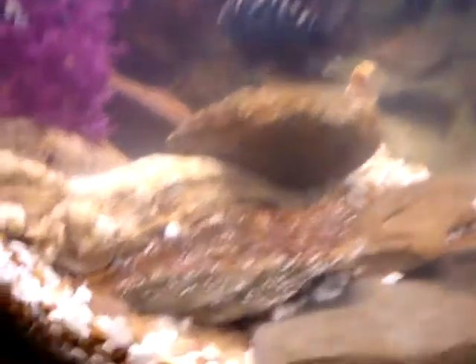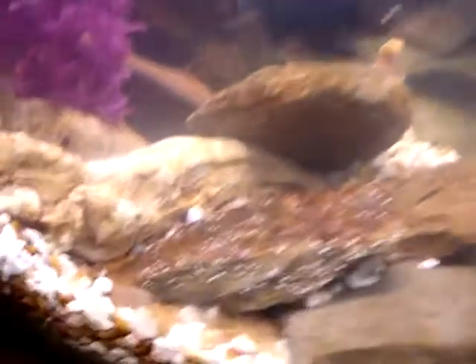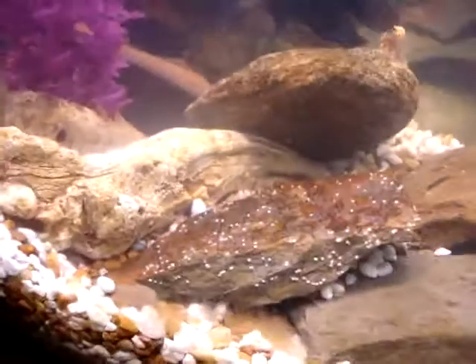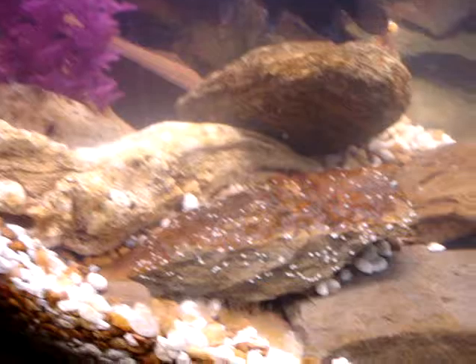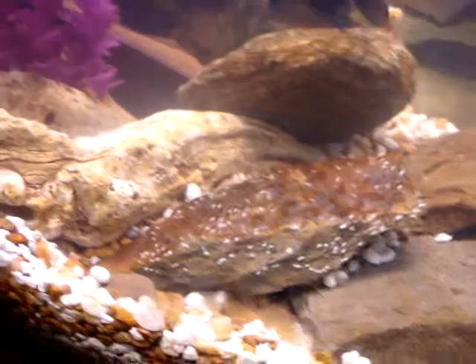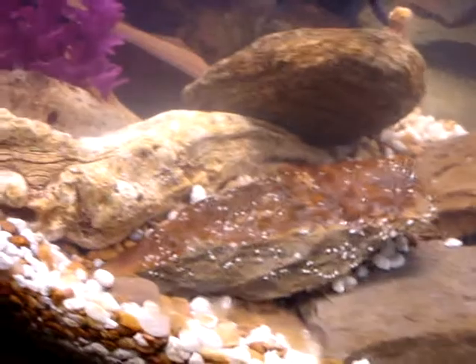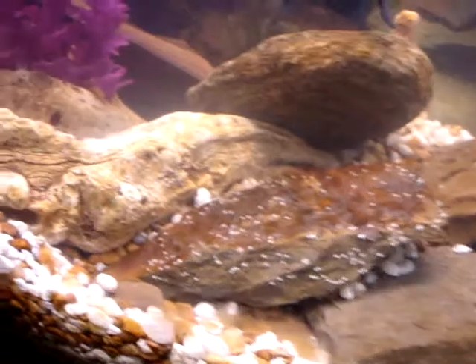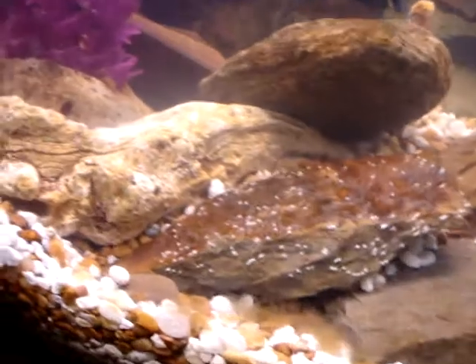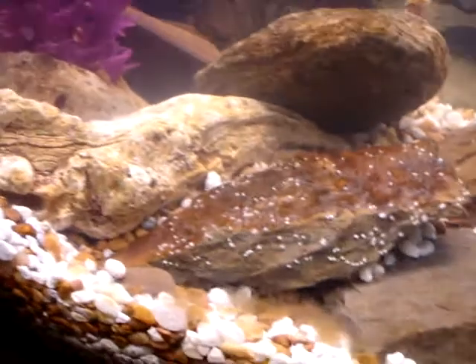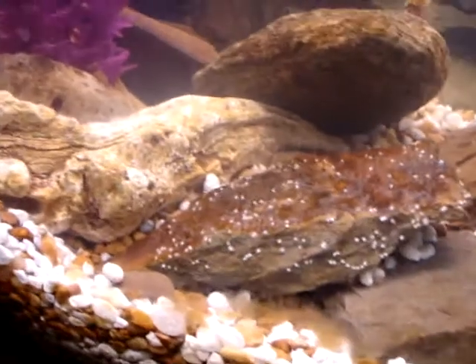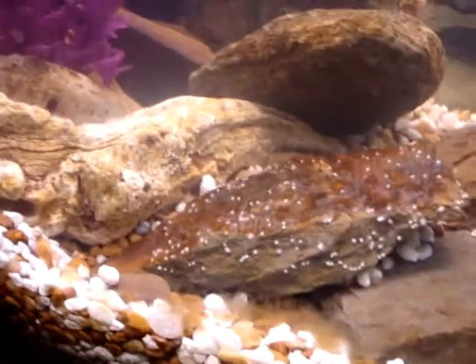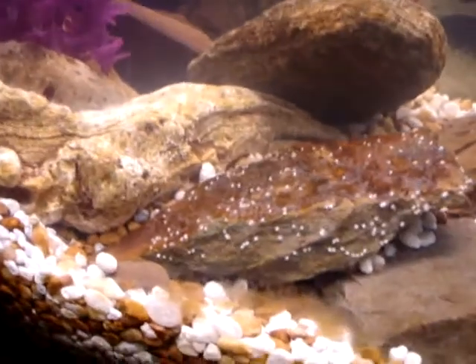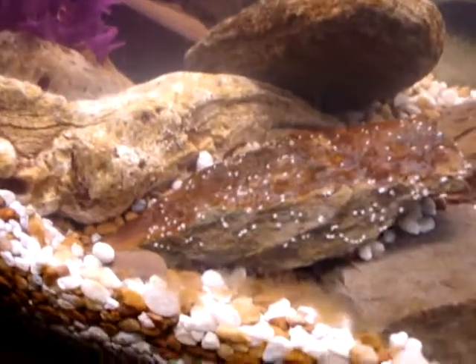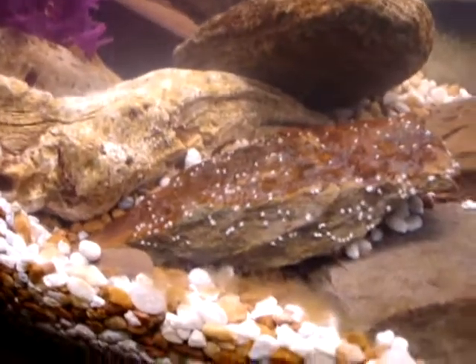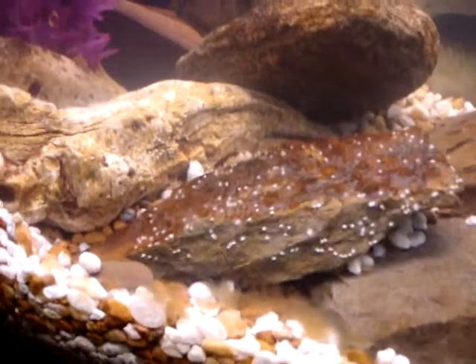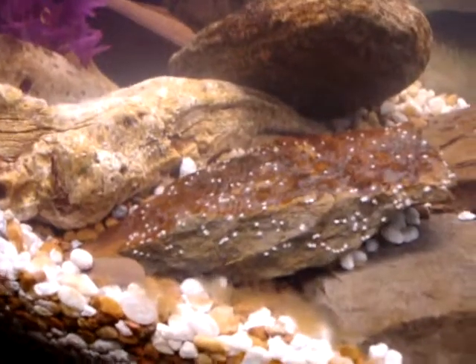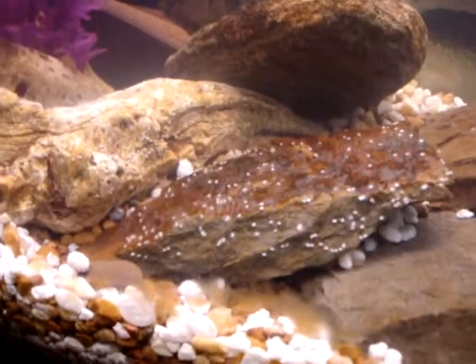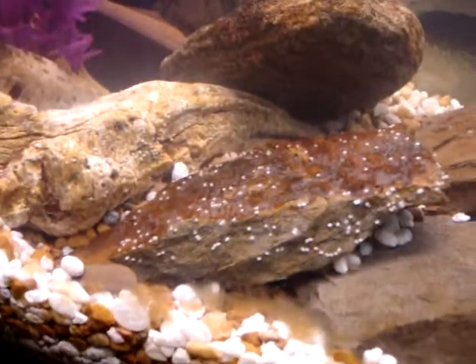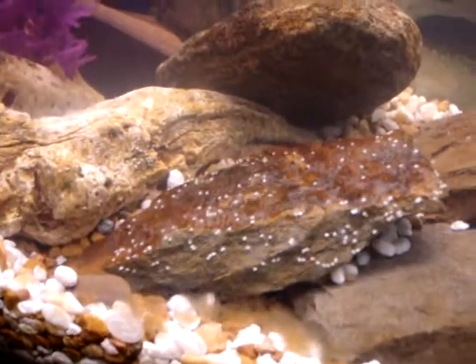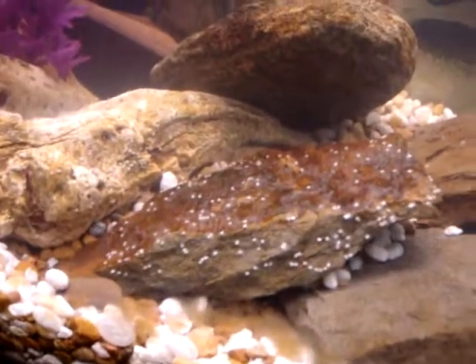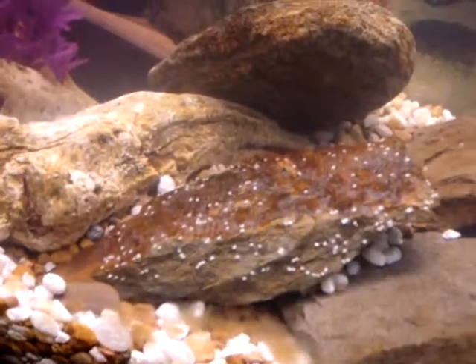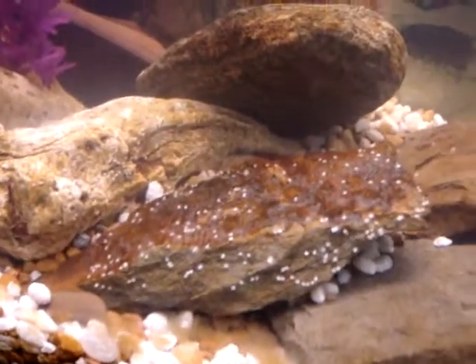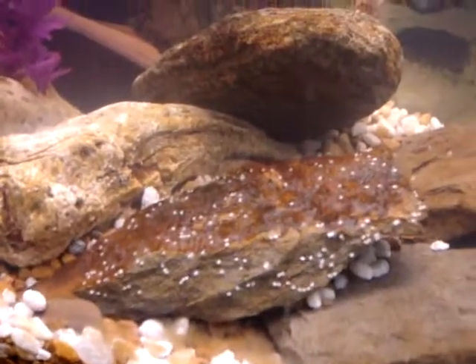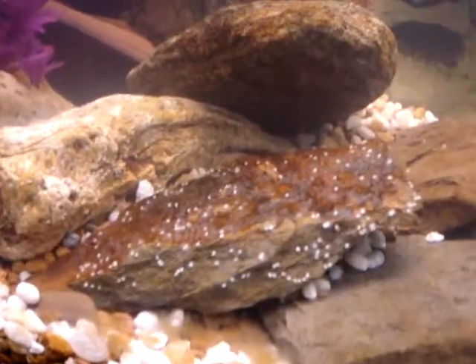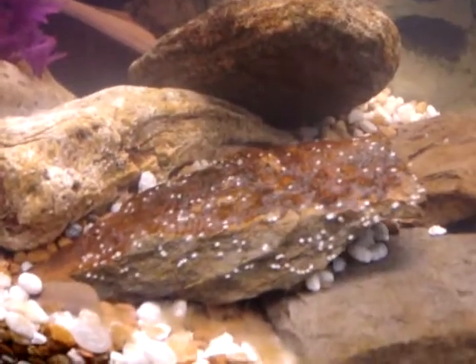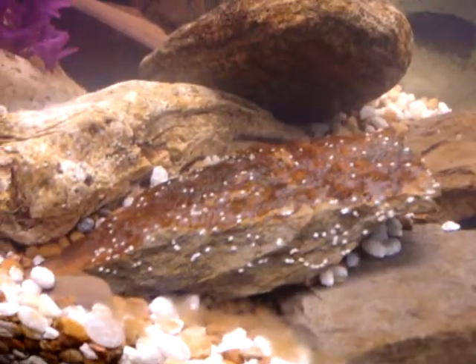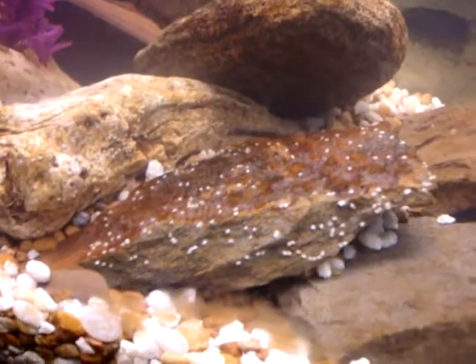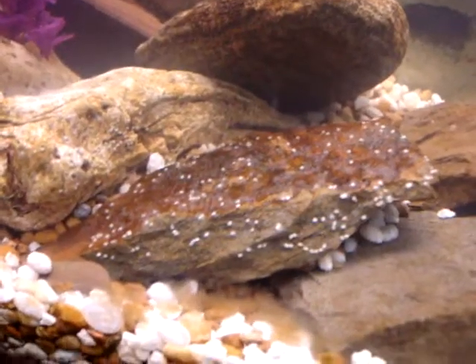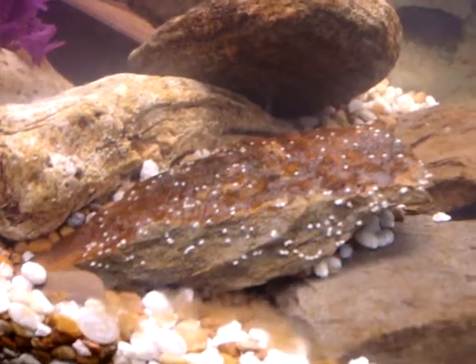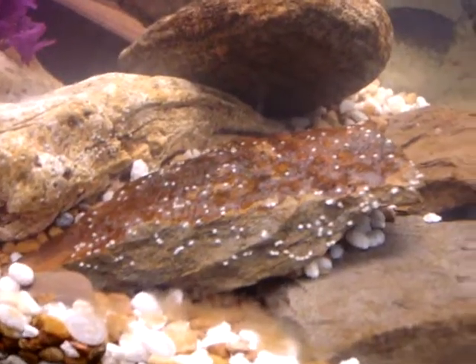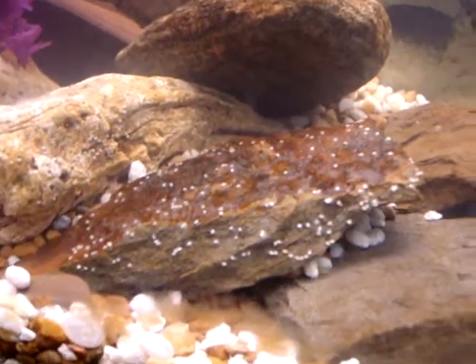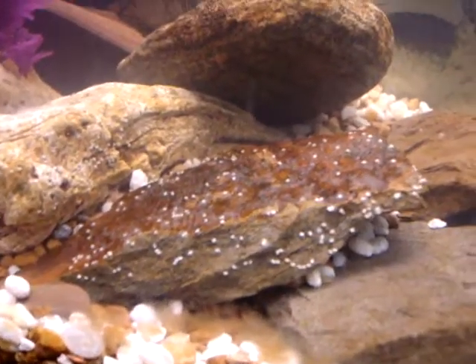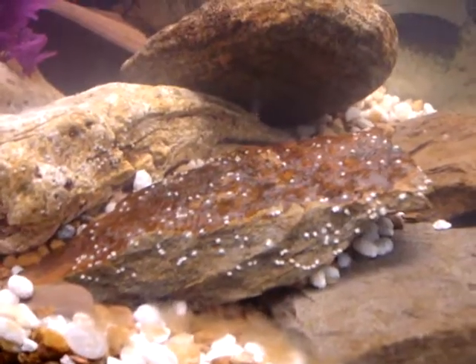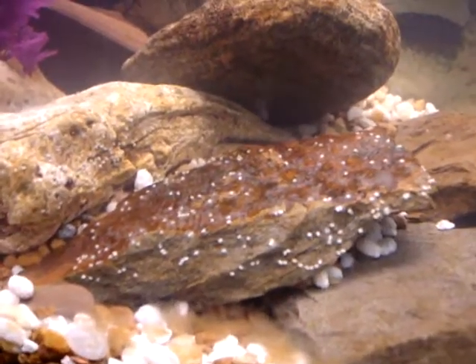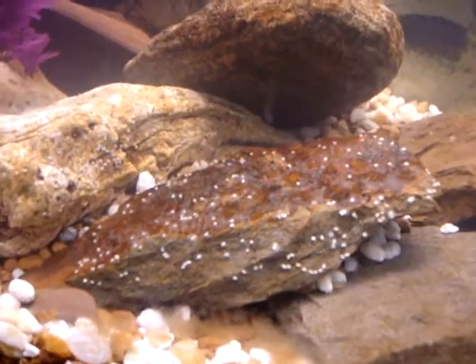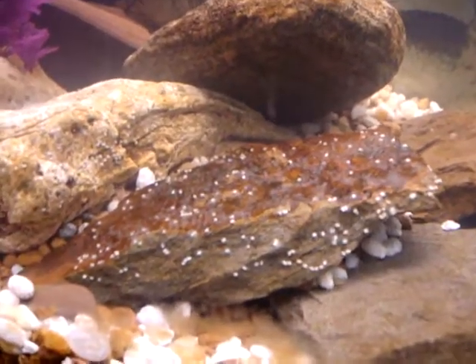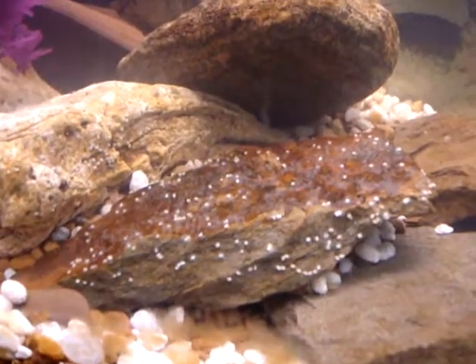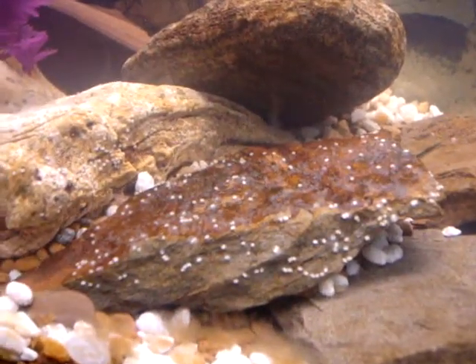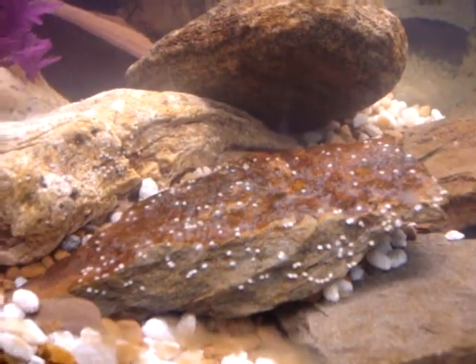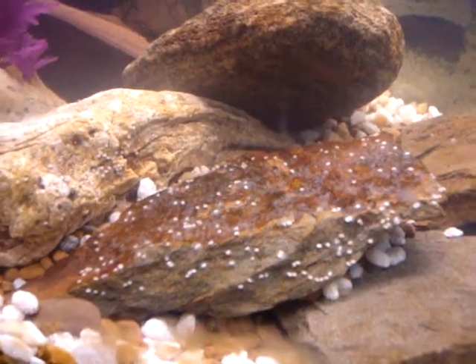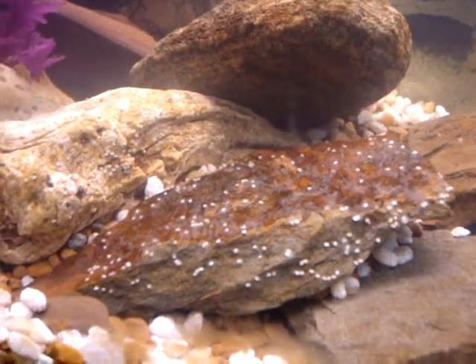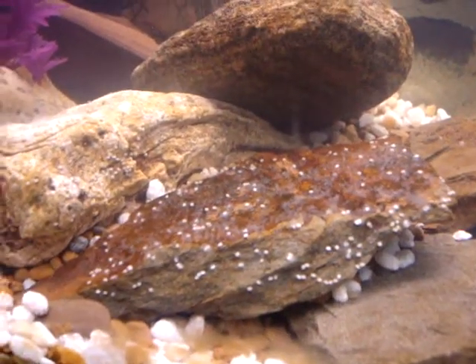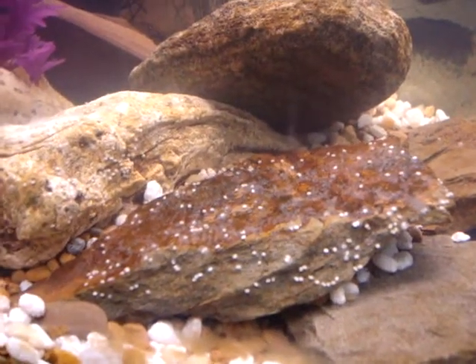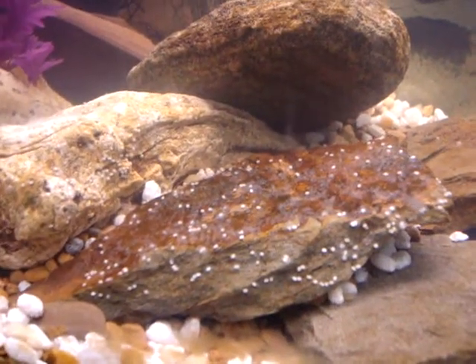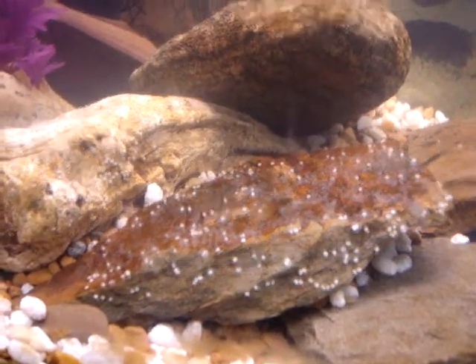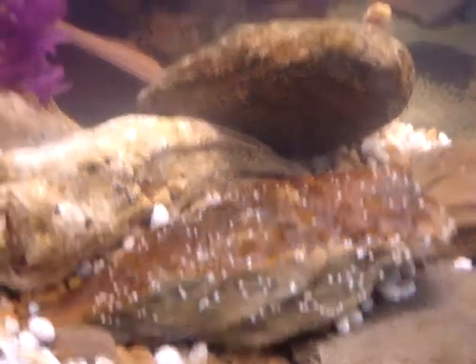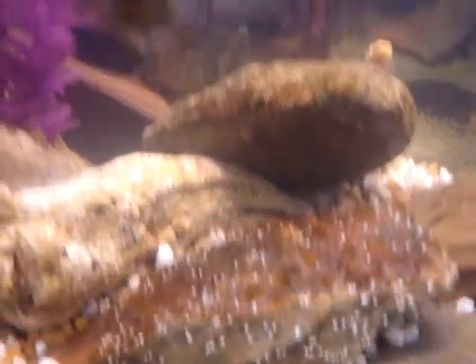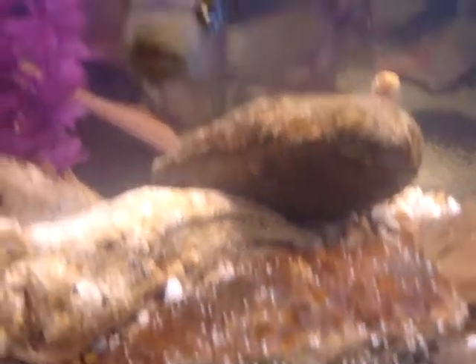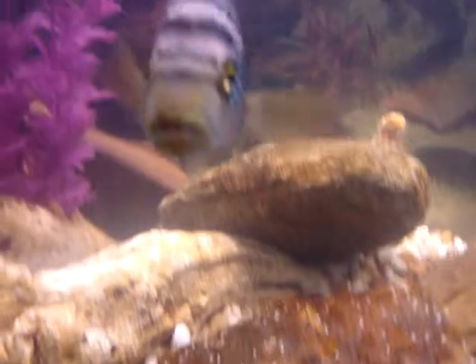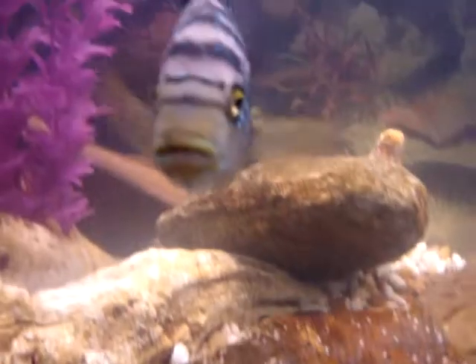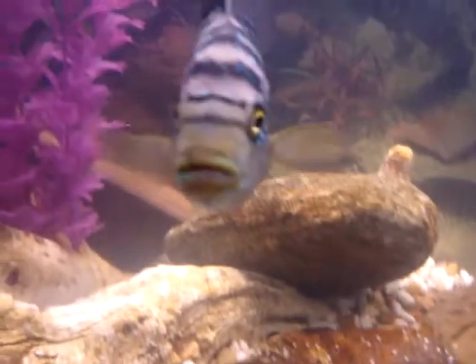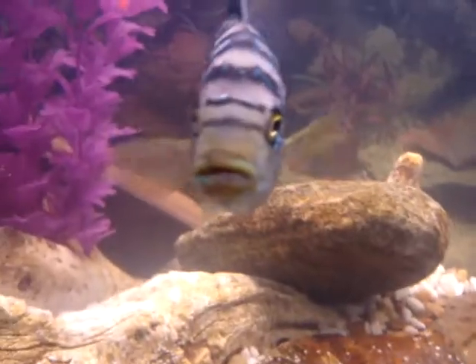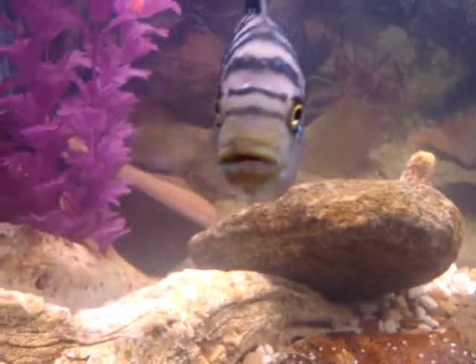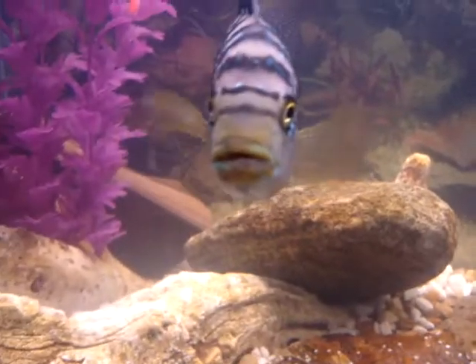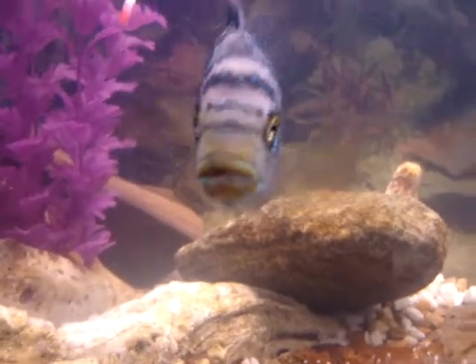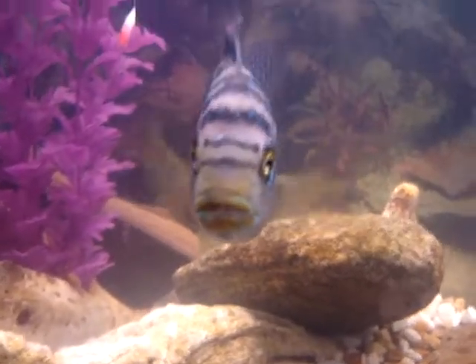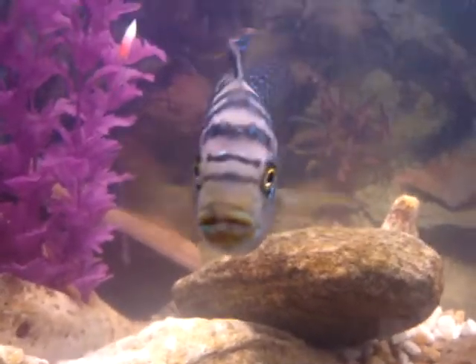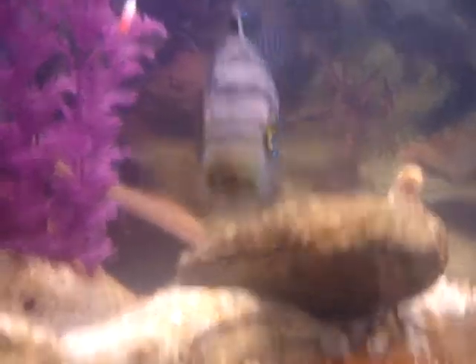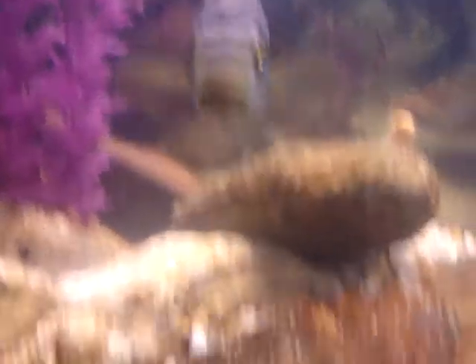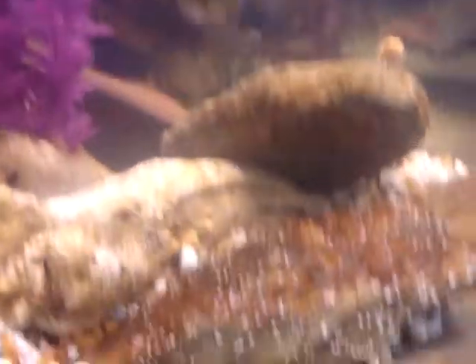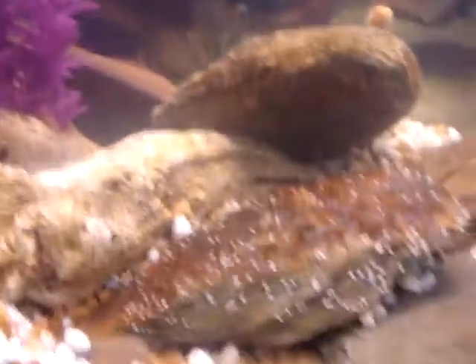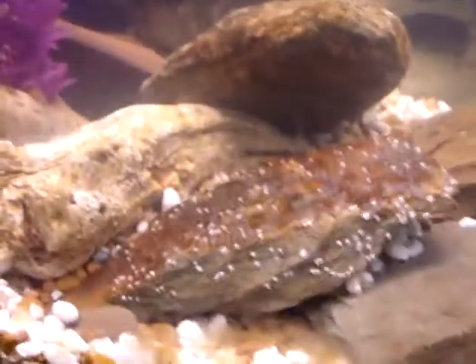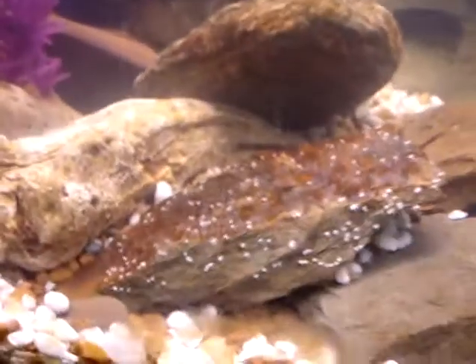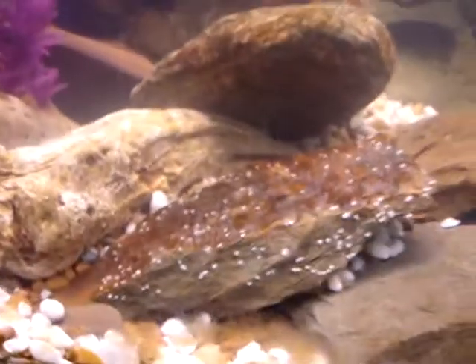And there are the babies — the eggs actually on the rock. See it? And she's not too happy about me looking at them.